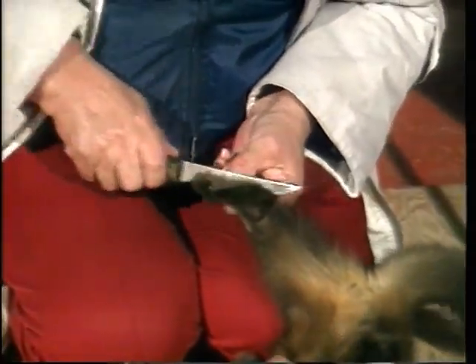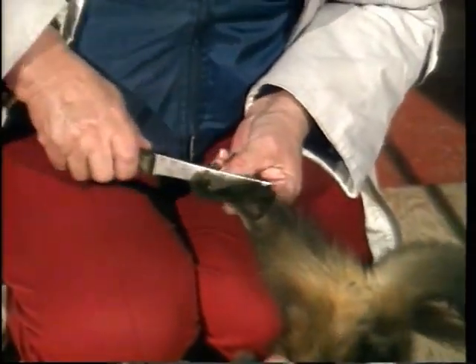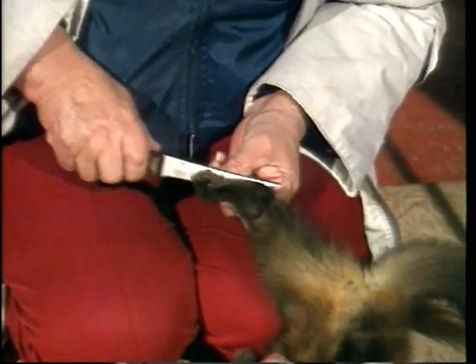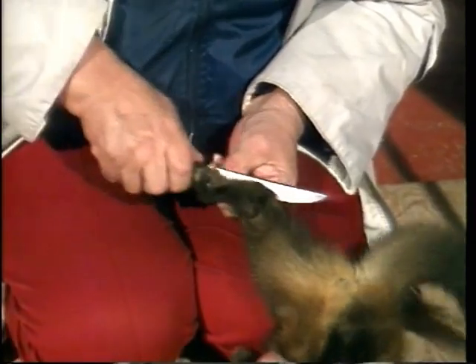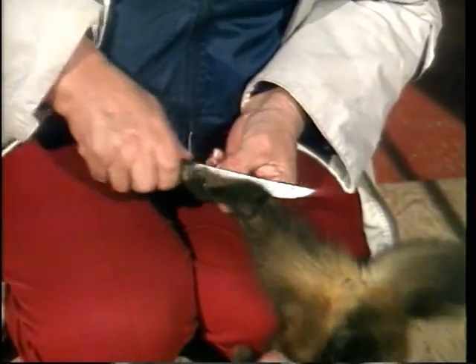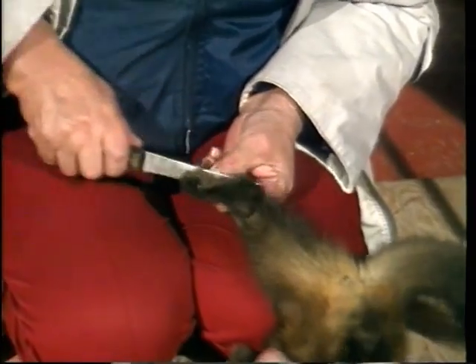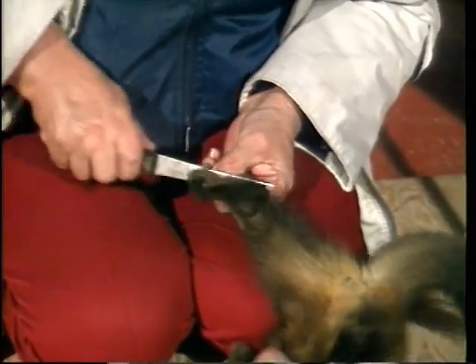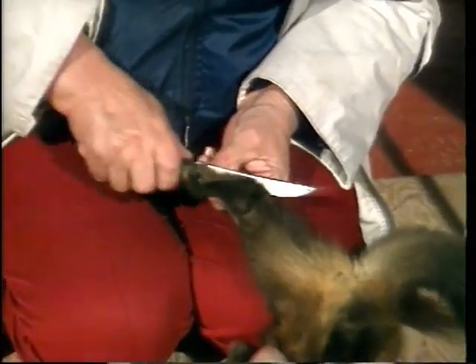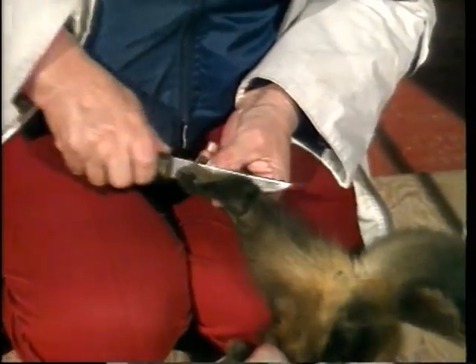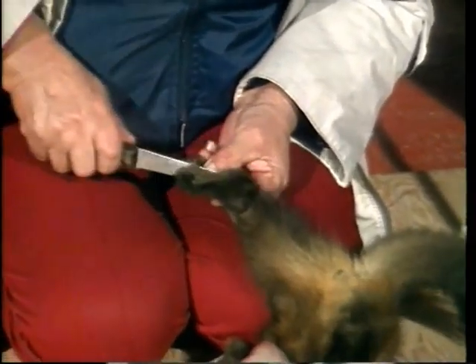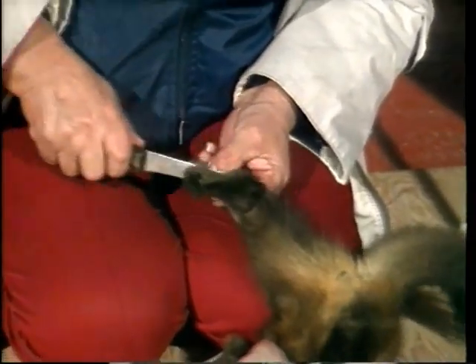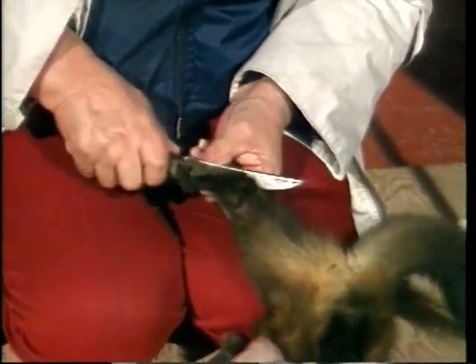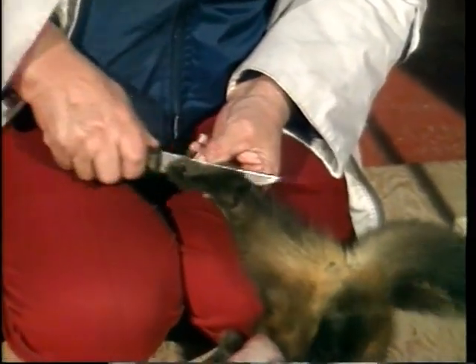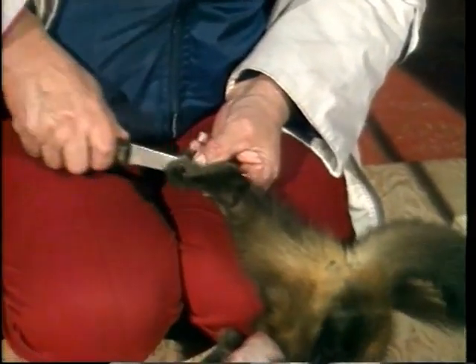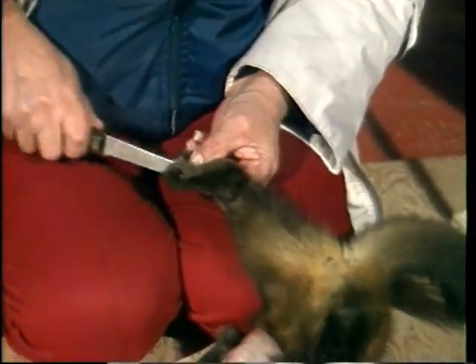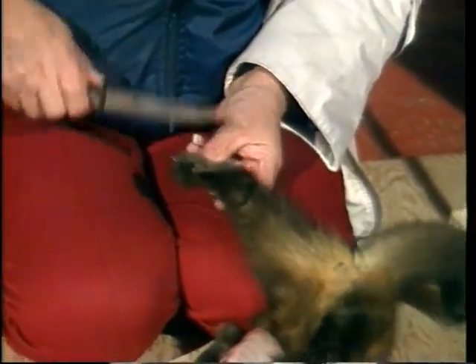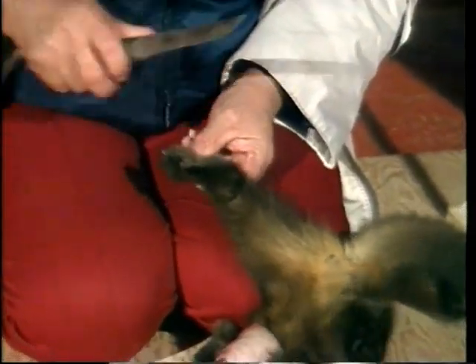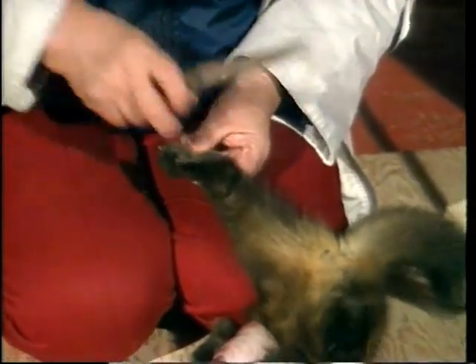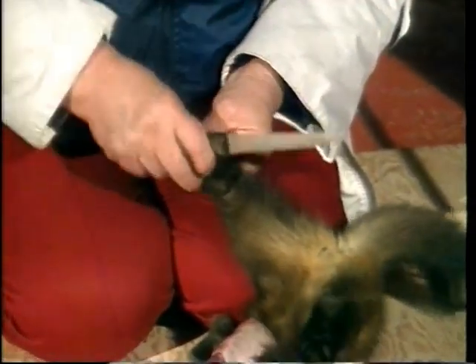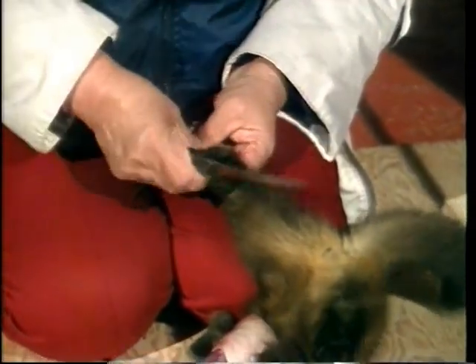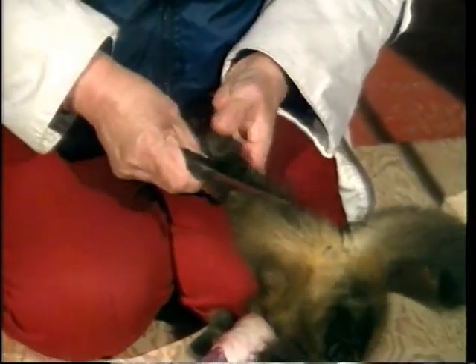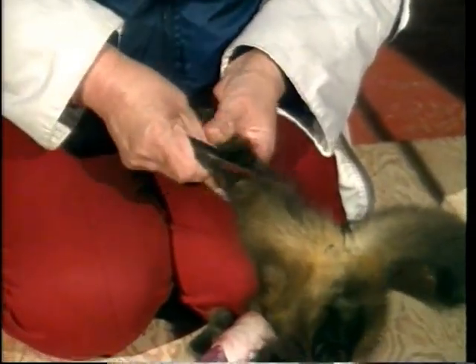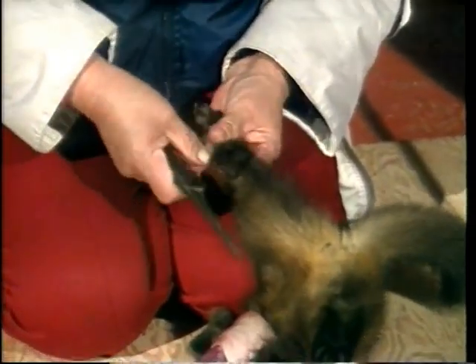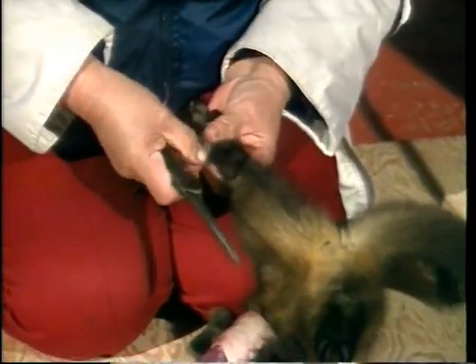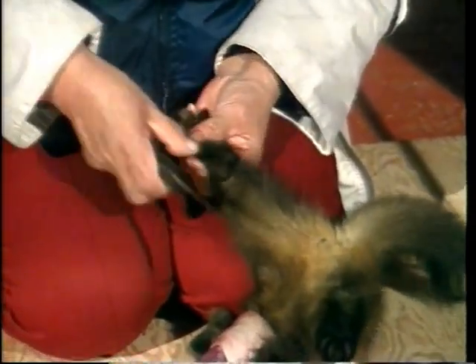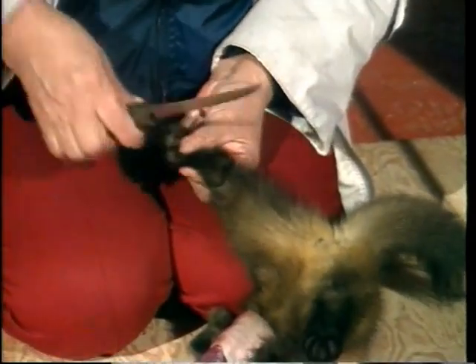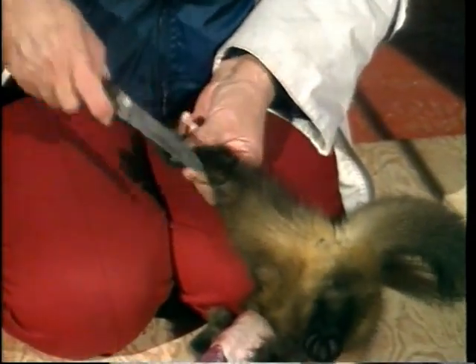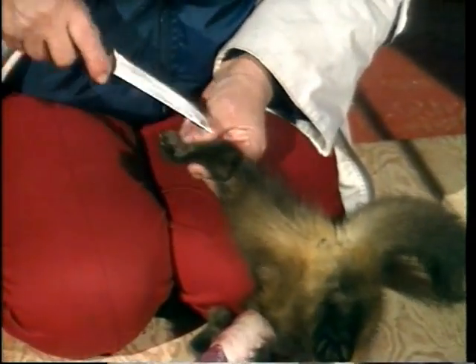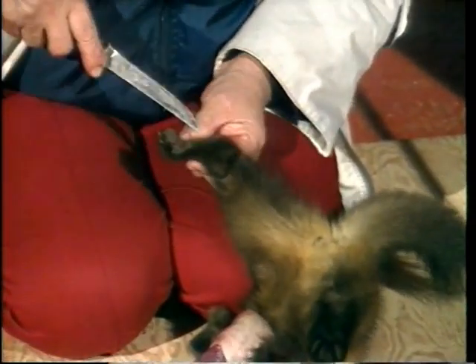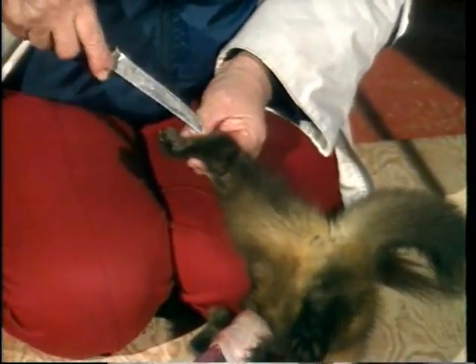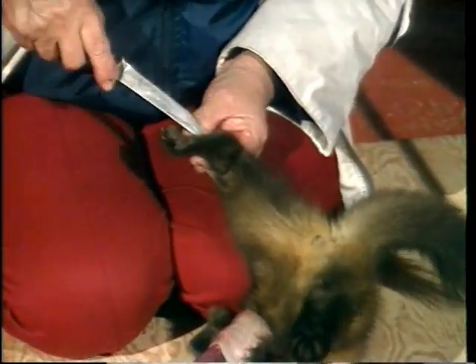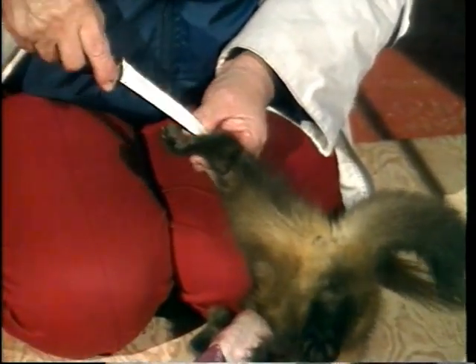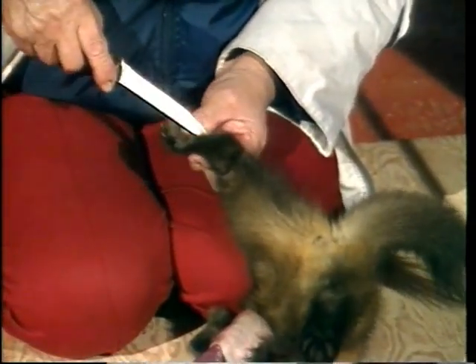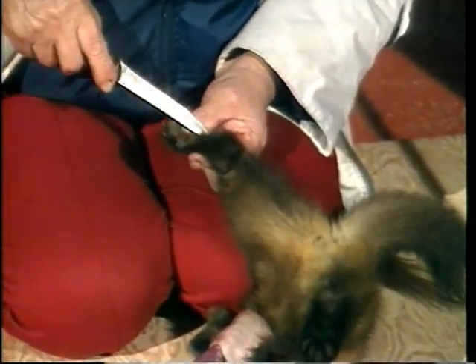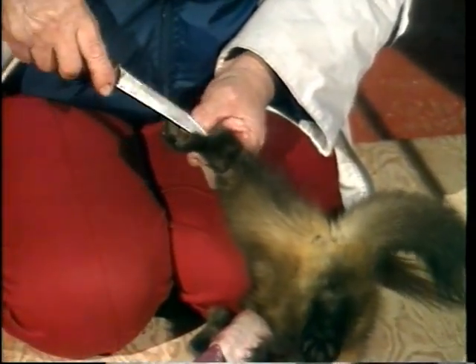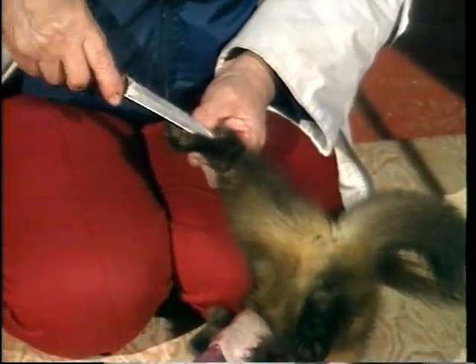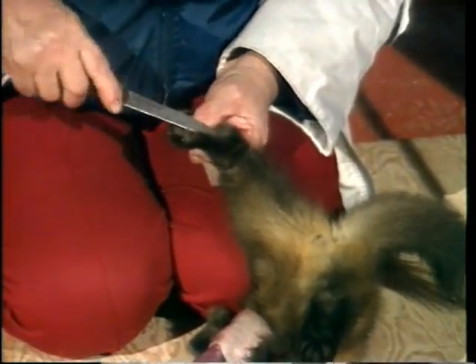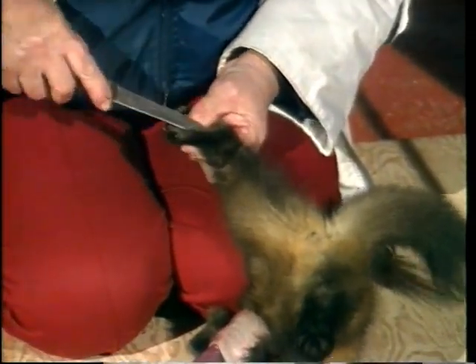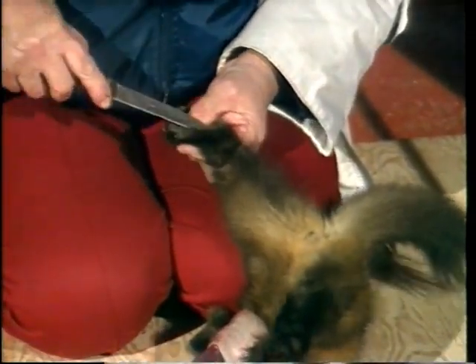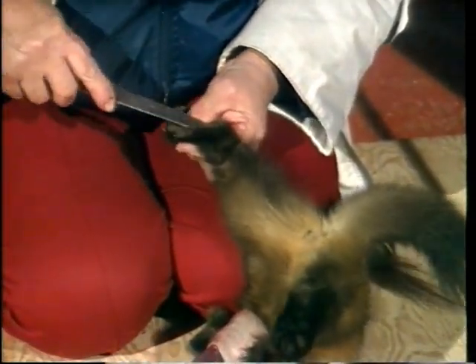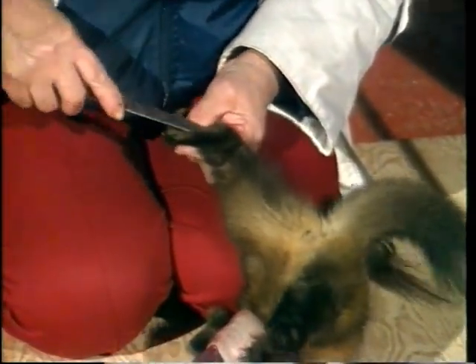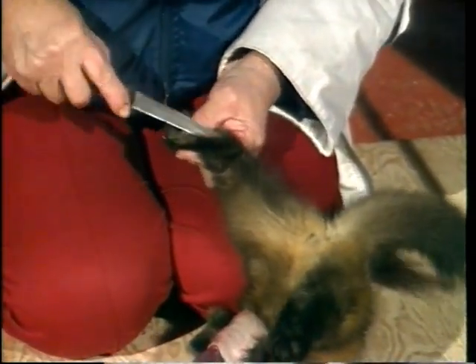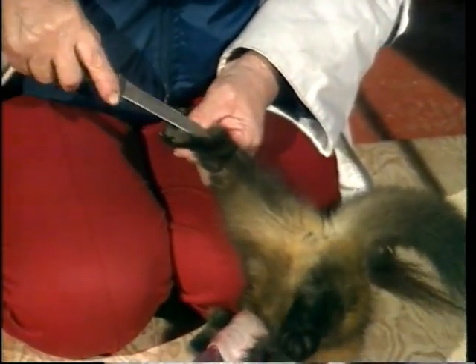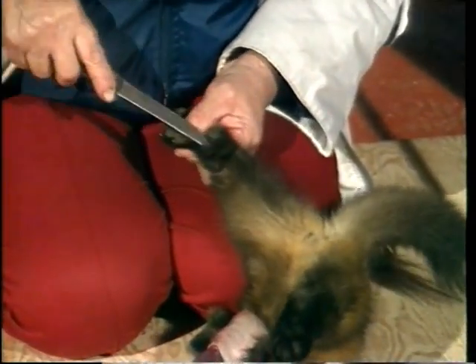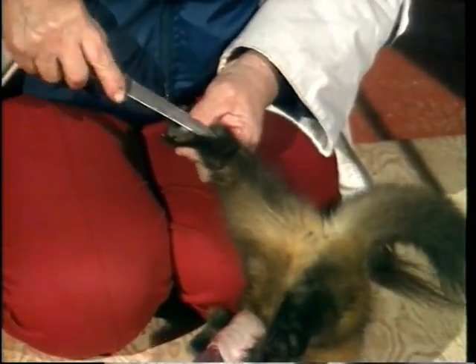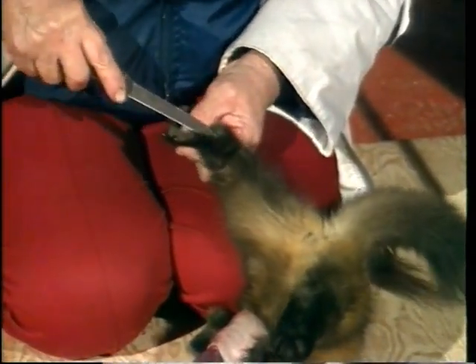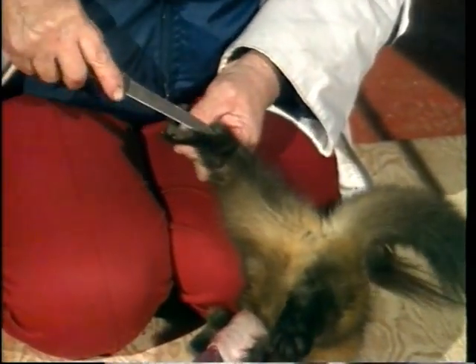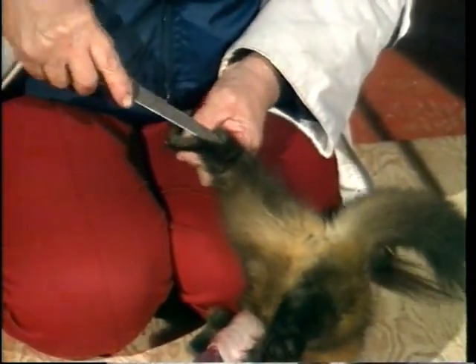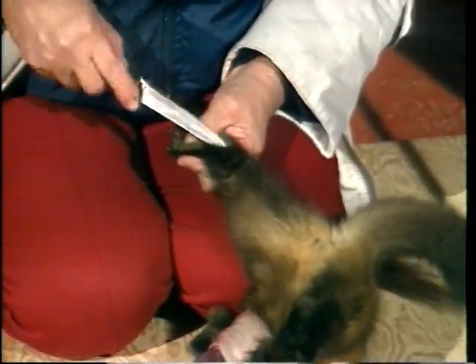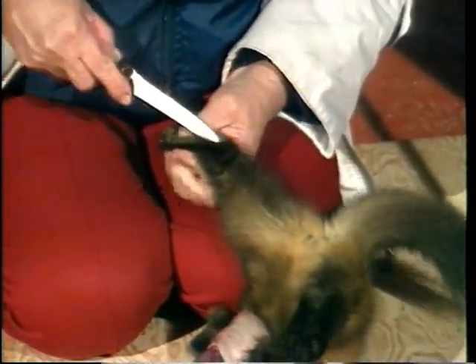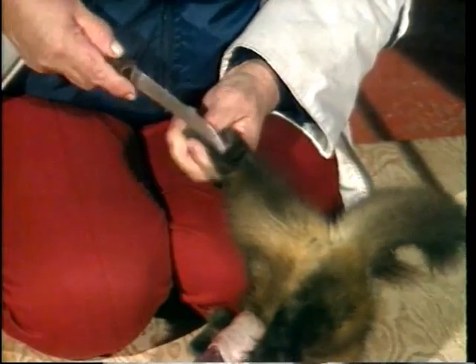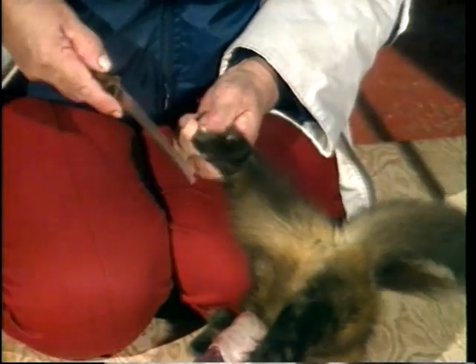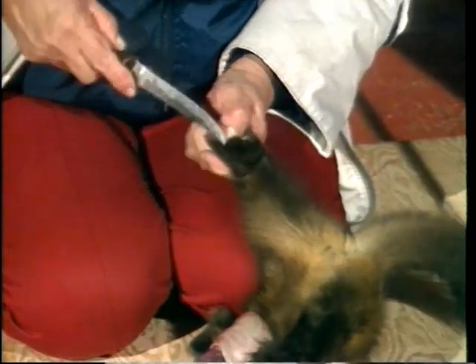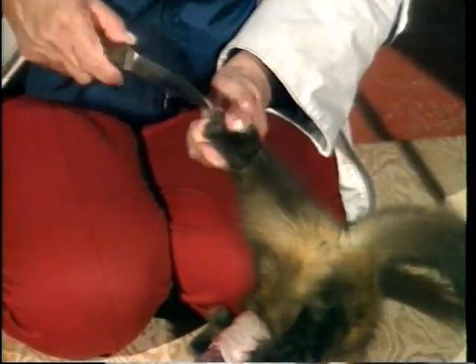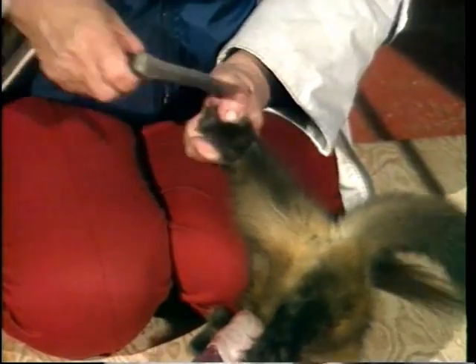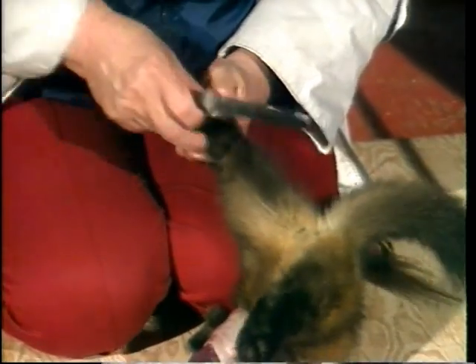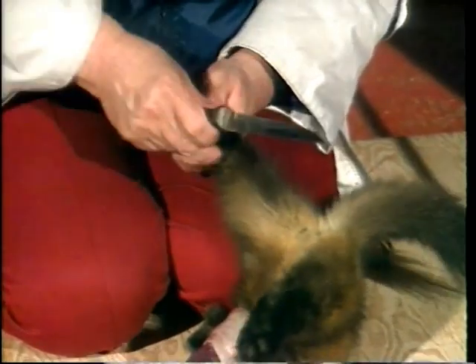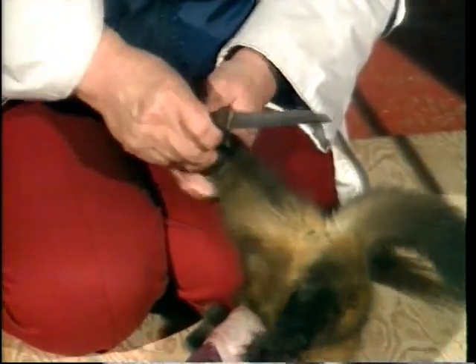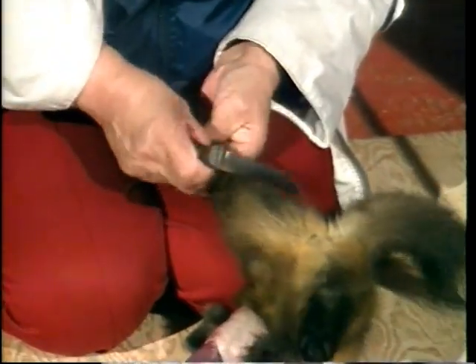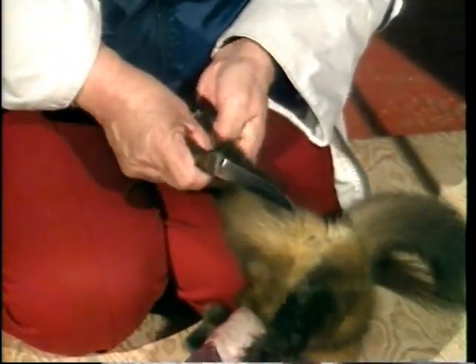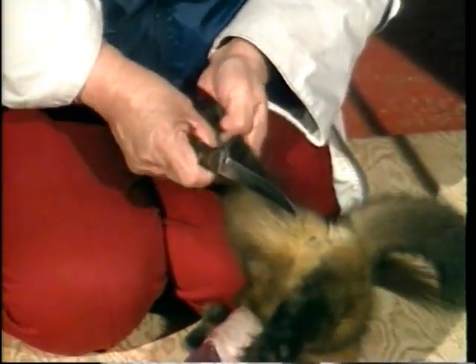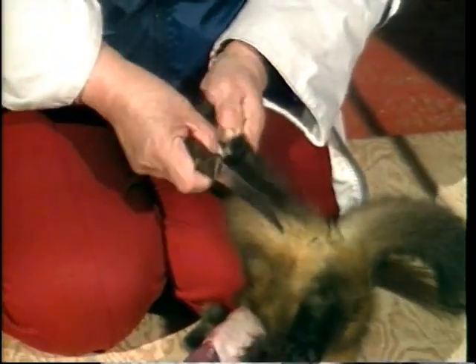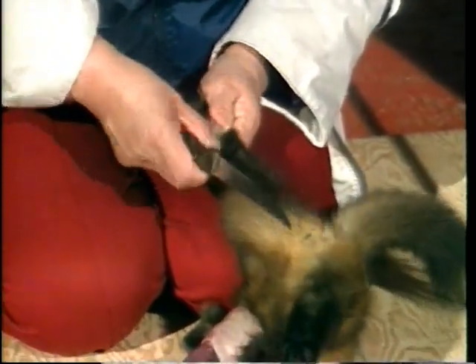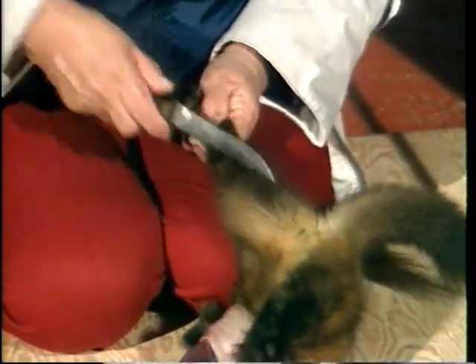A knife is used to make an incision in the hind legs along the line separating the belly fur from the back fur.